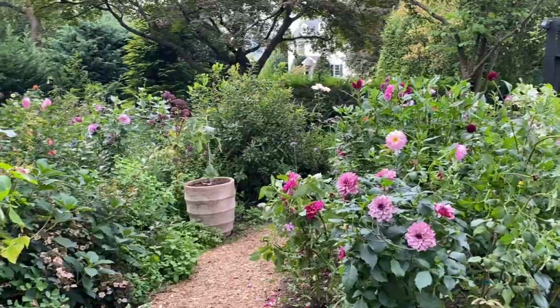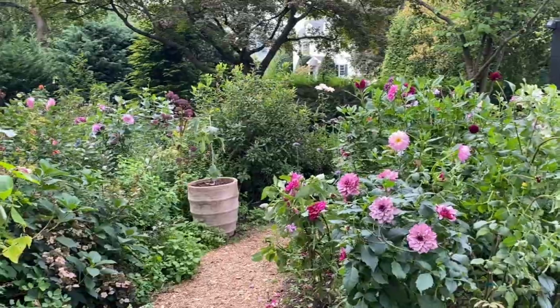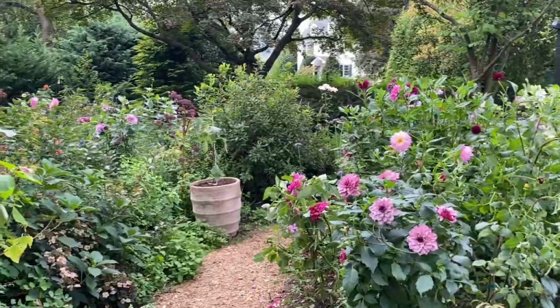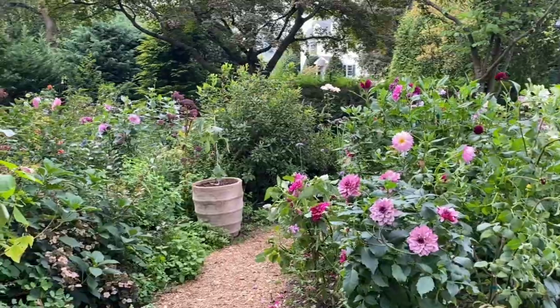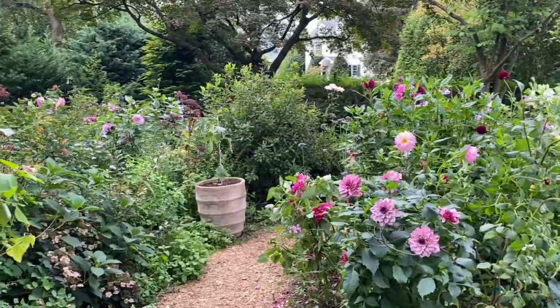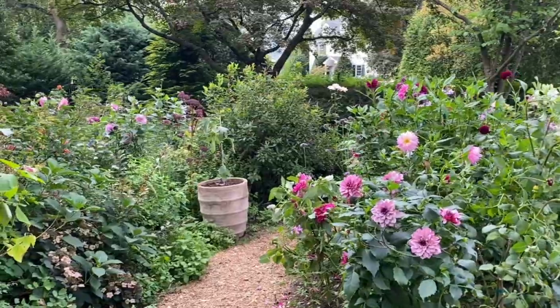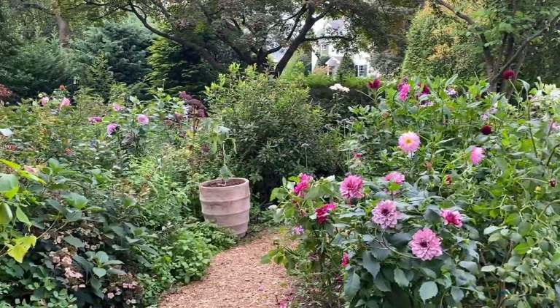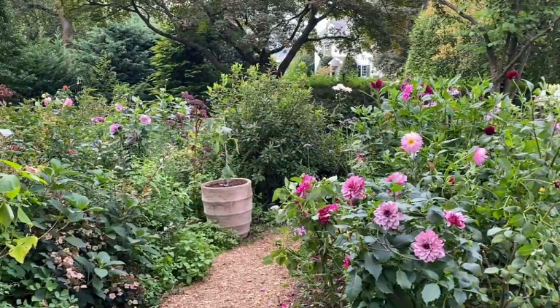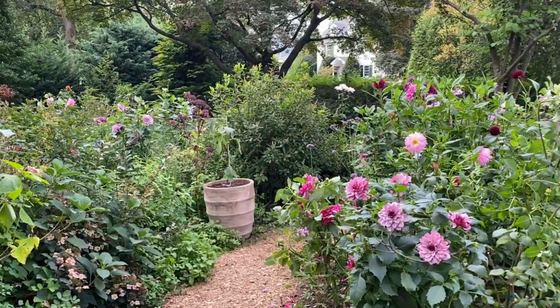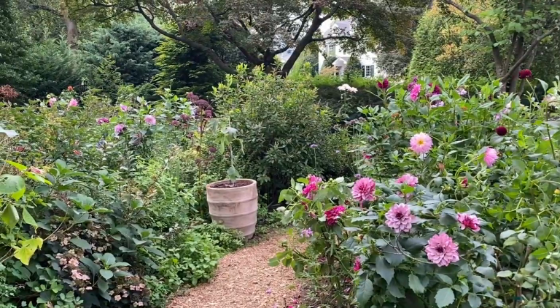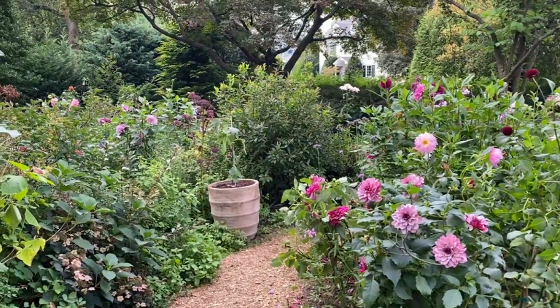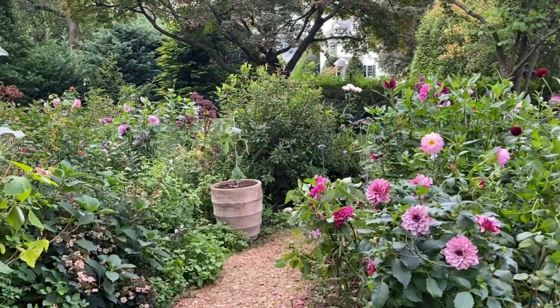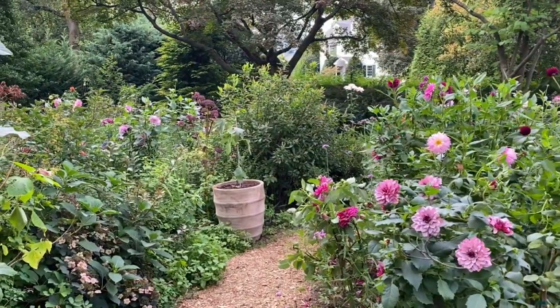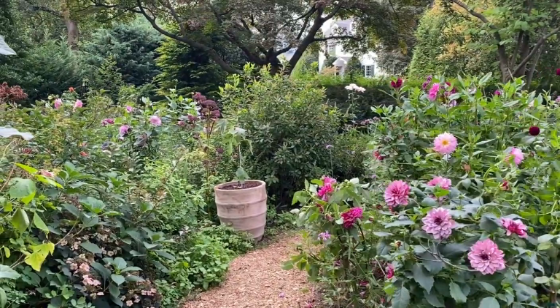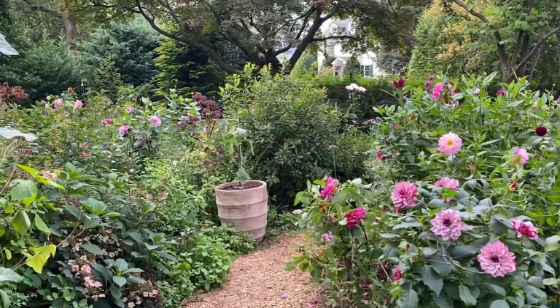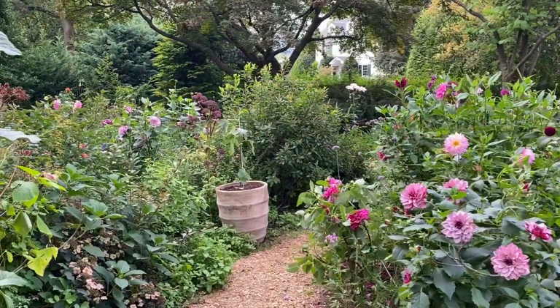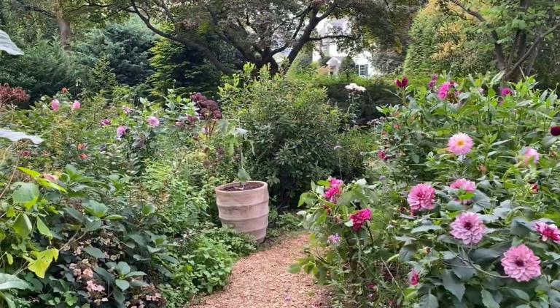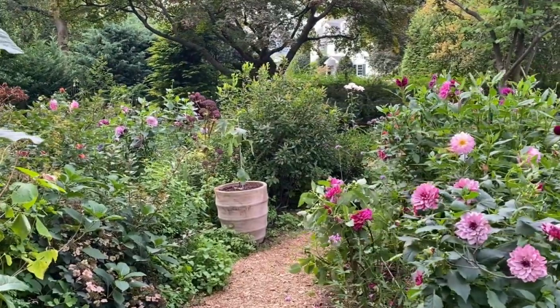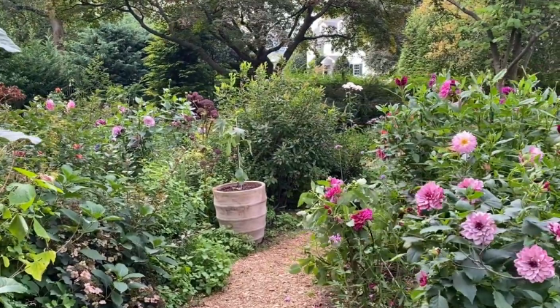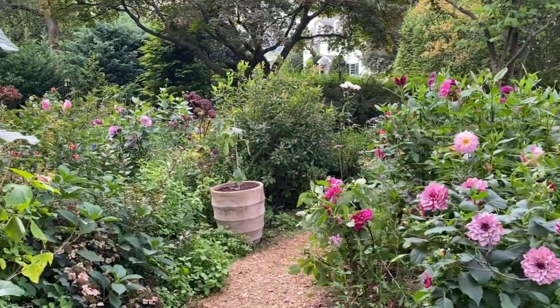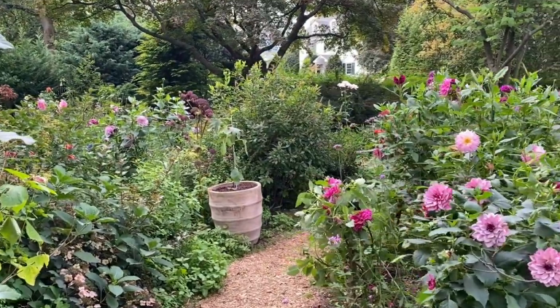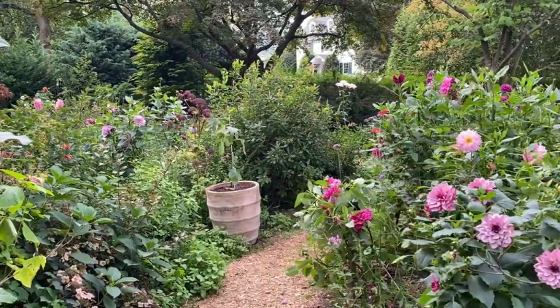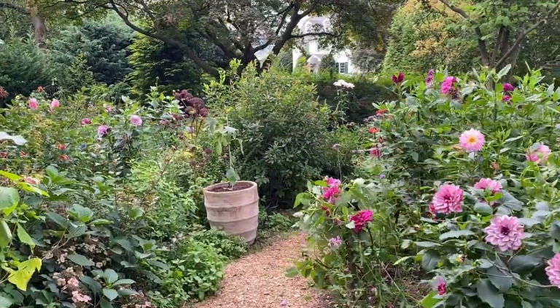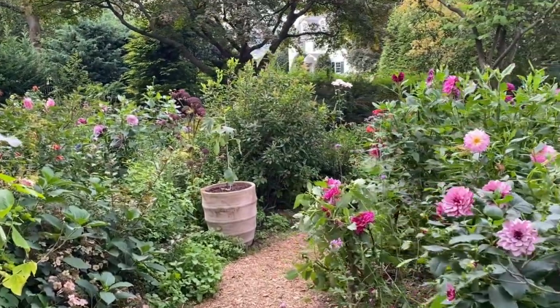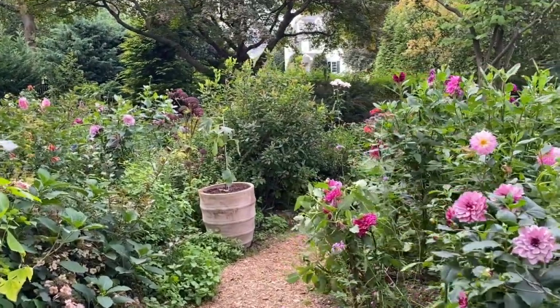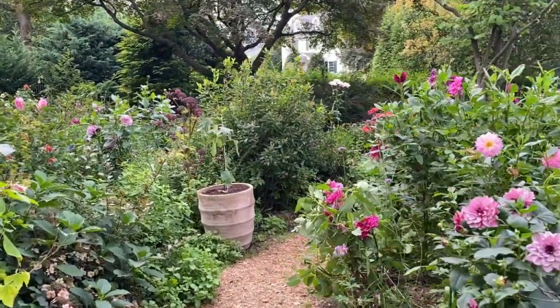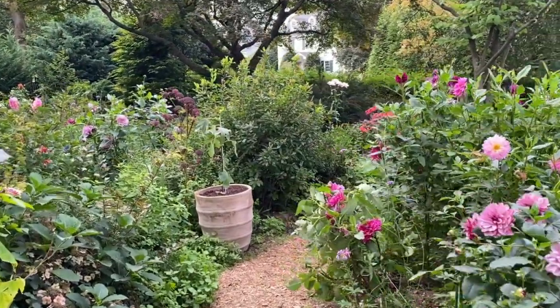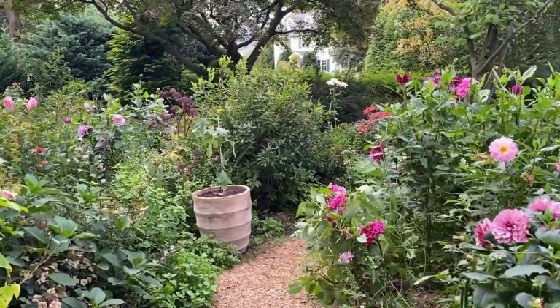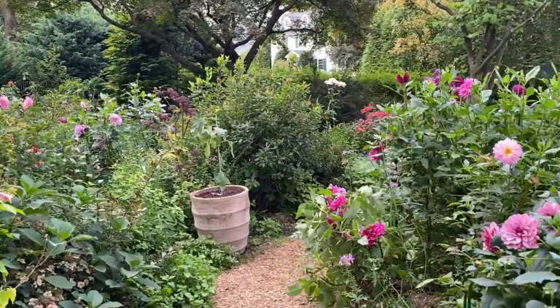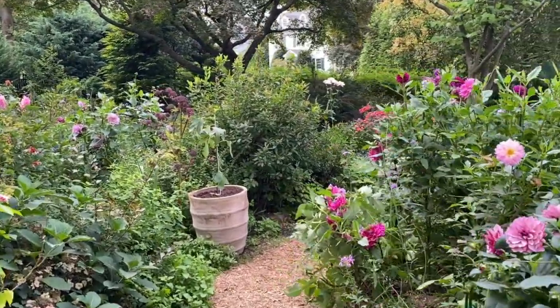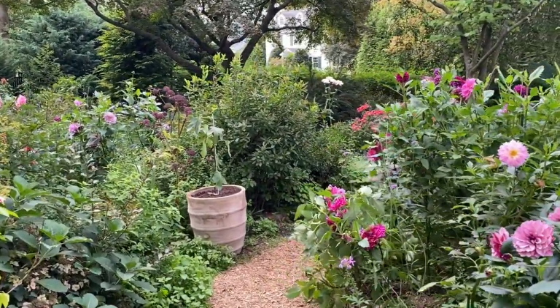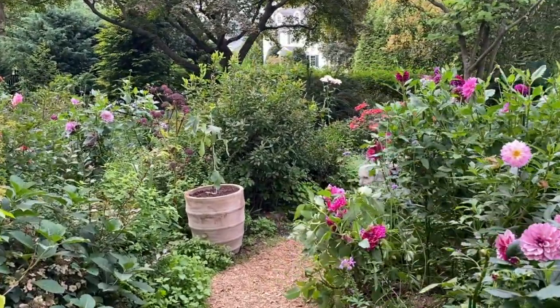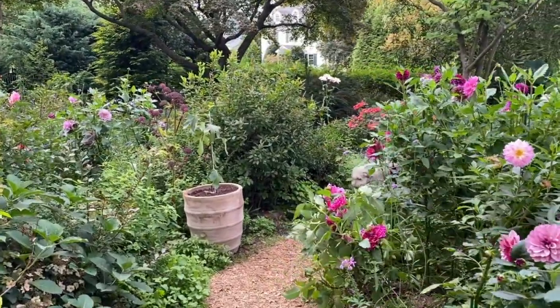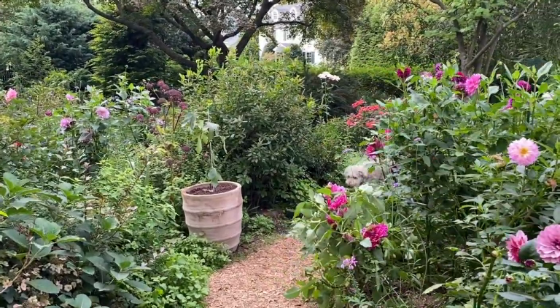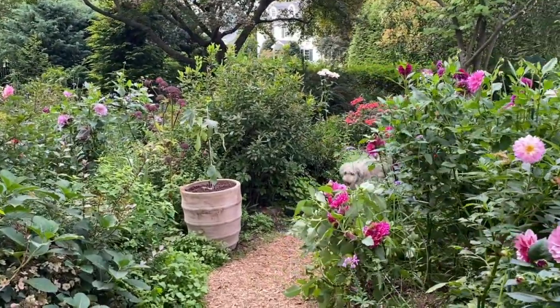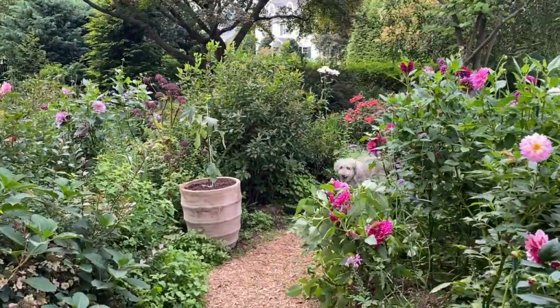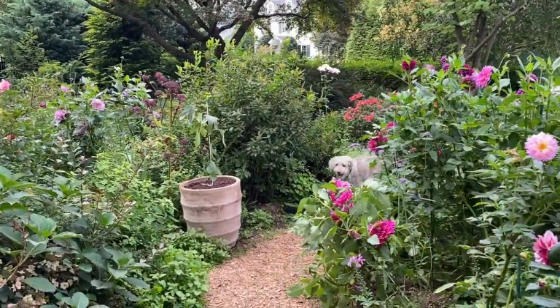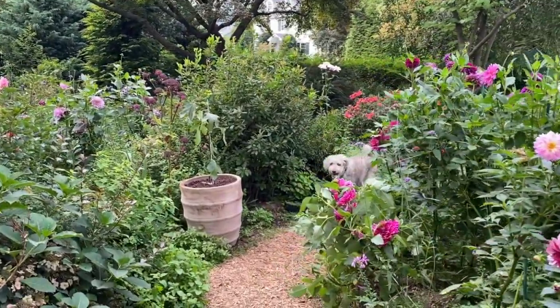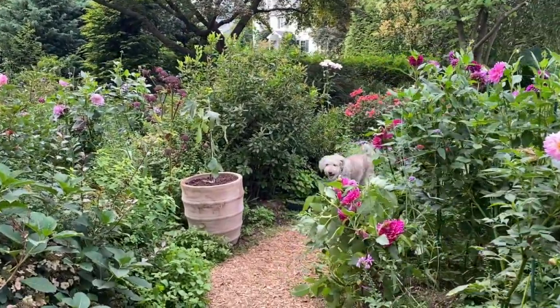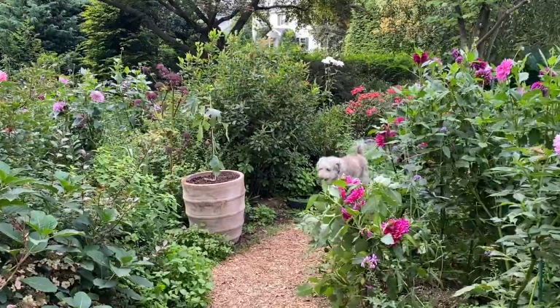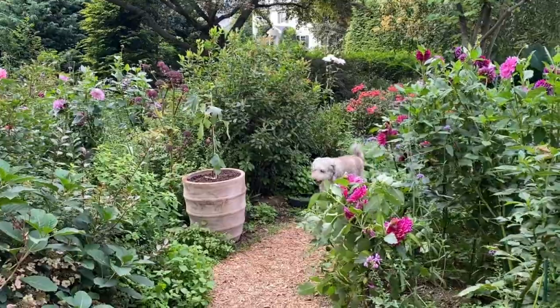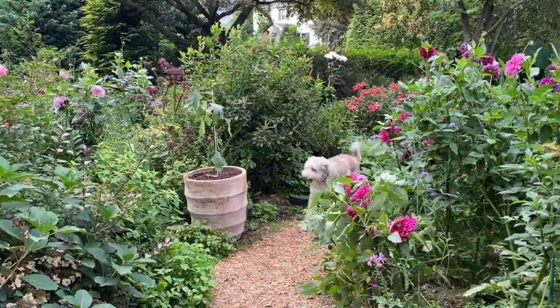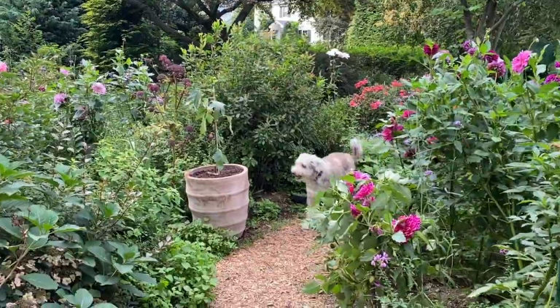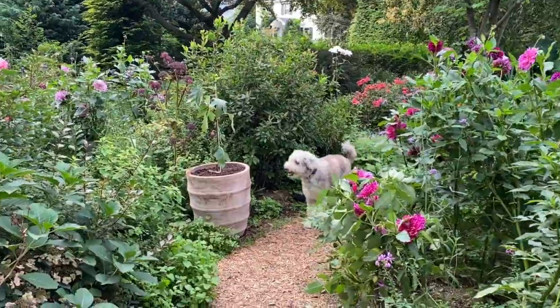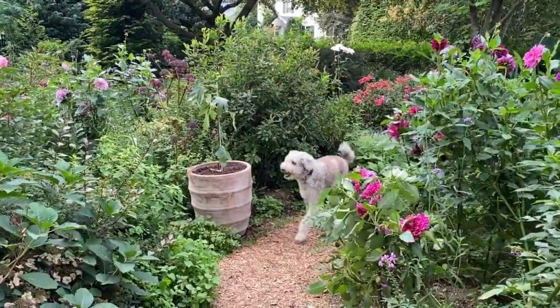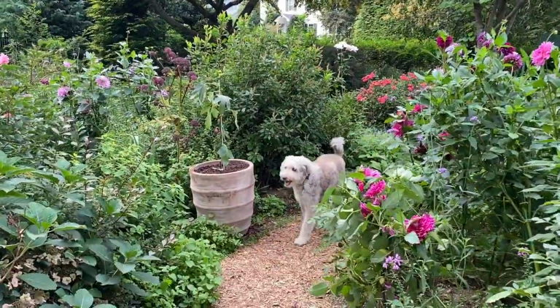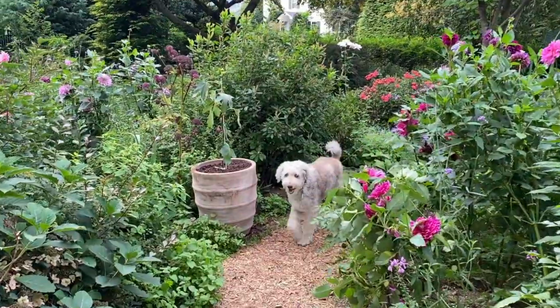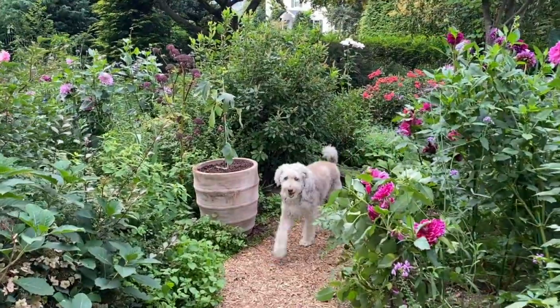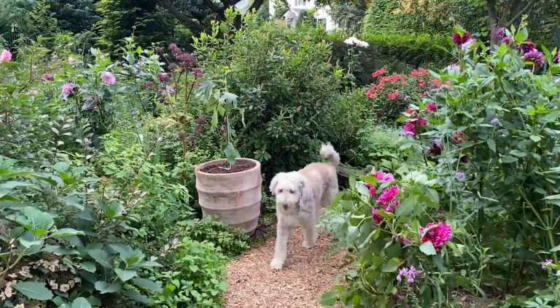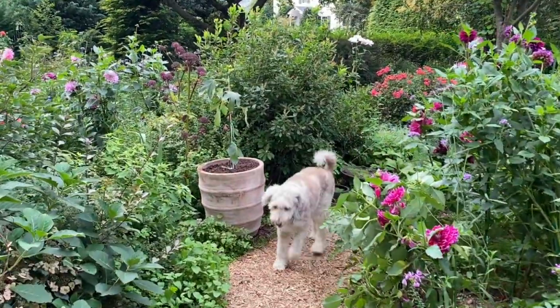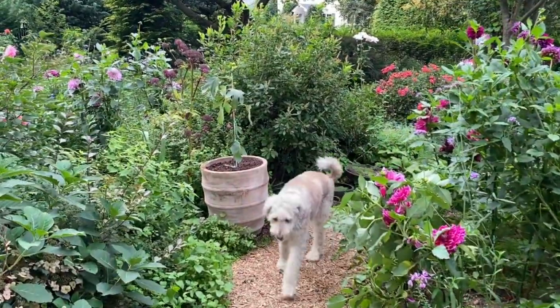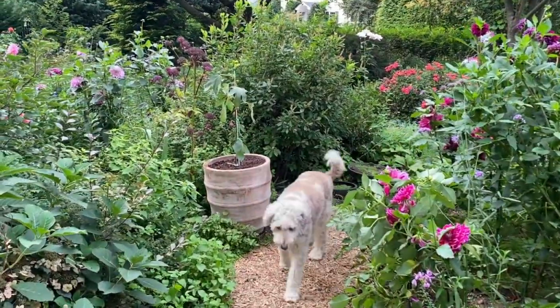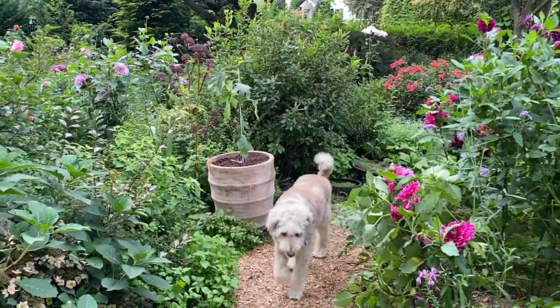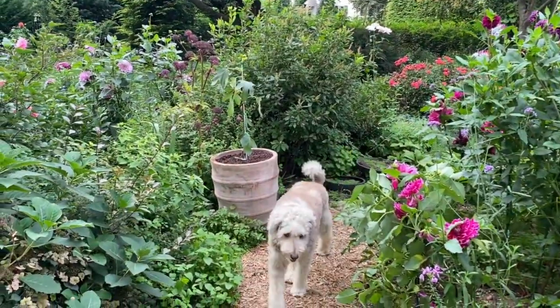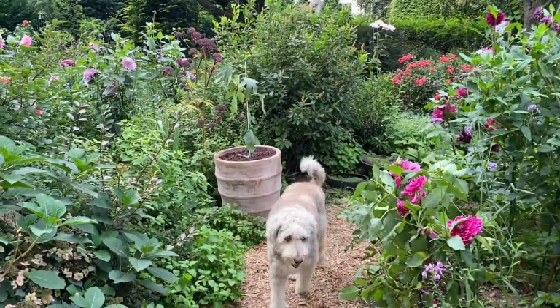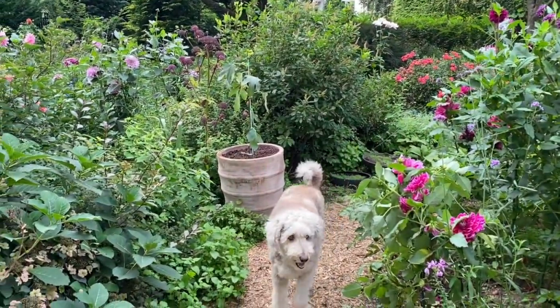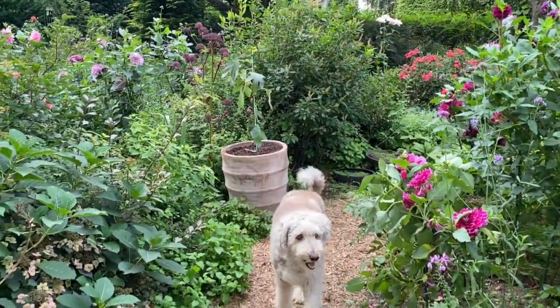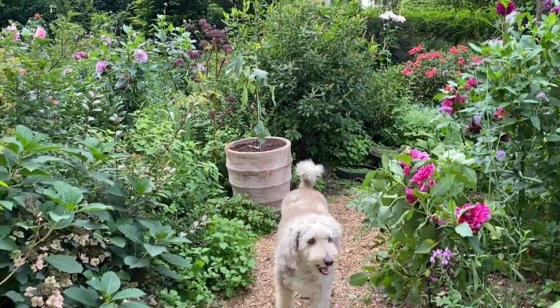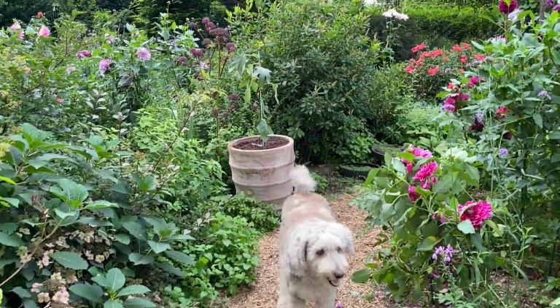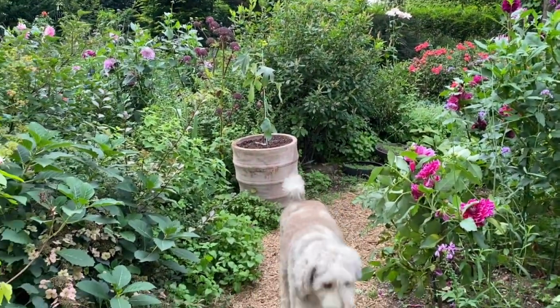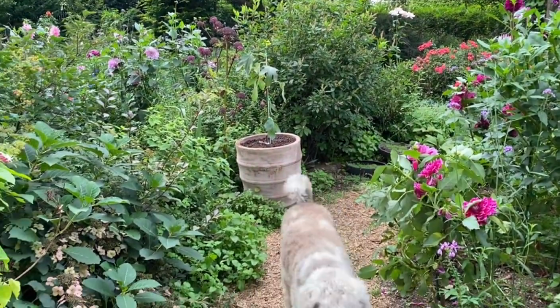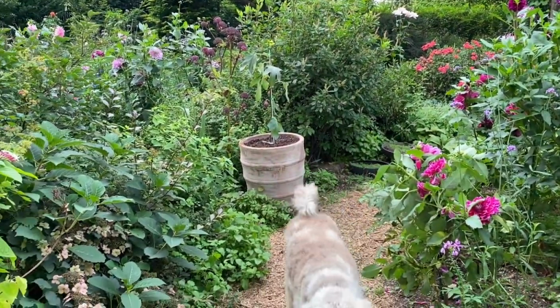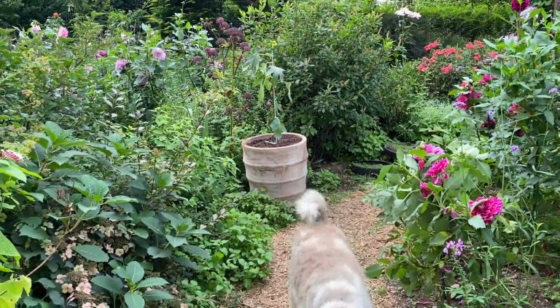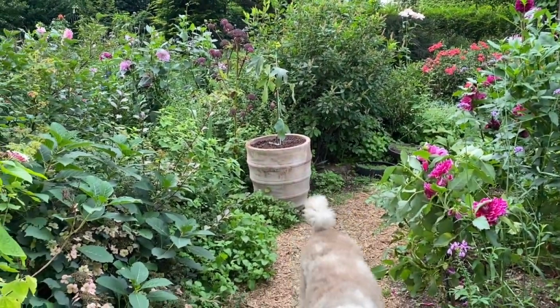Let me walk you to the other side of this little garden so you'll know where you are — oh, and here's my little puppy!